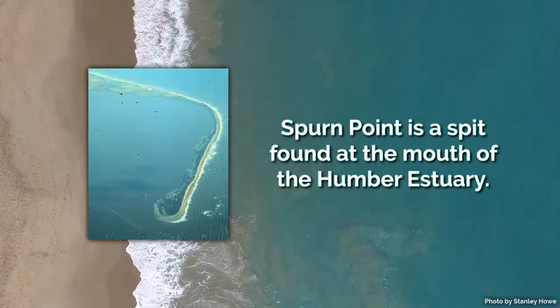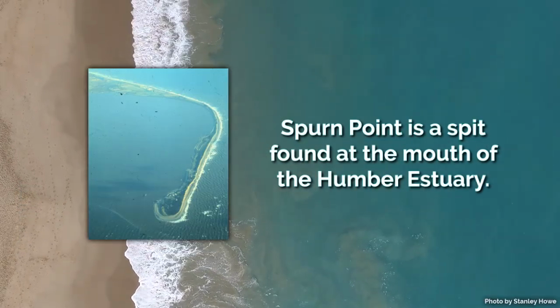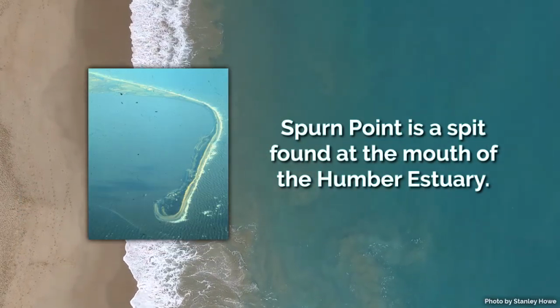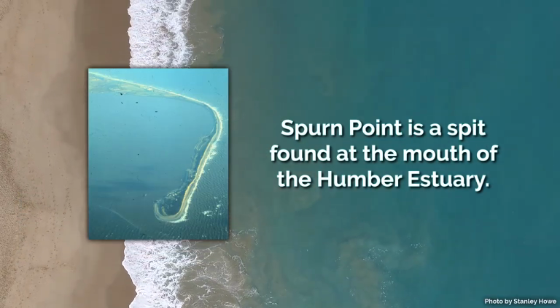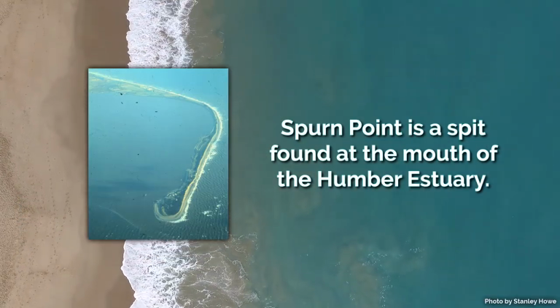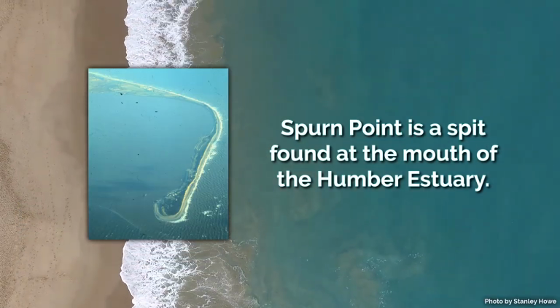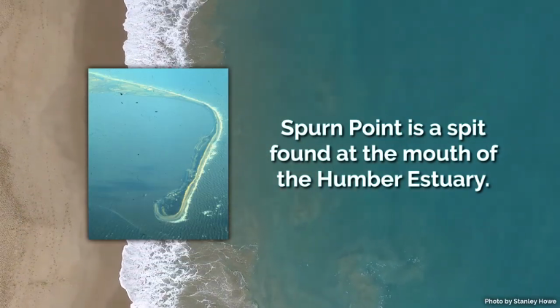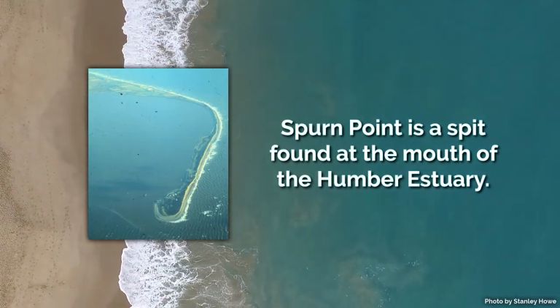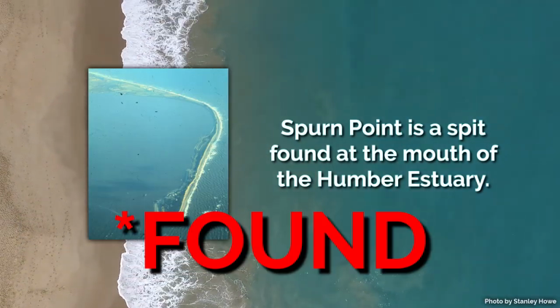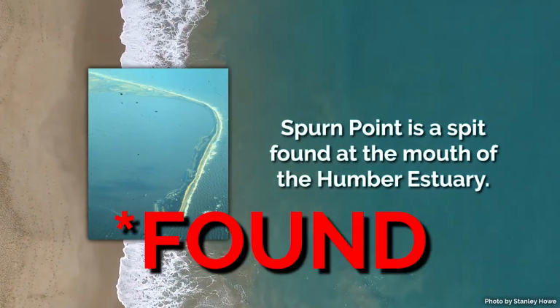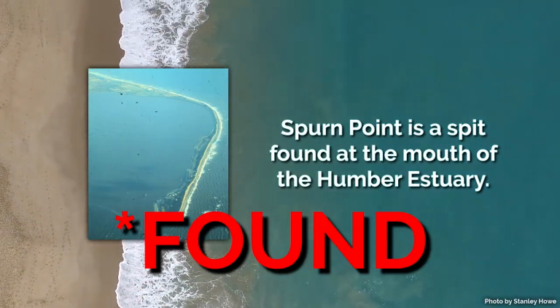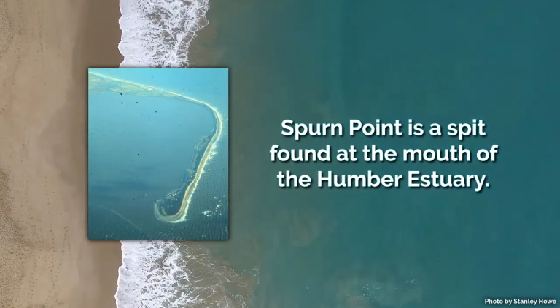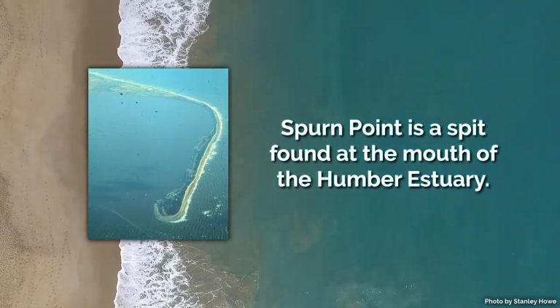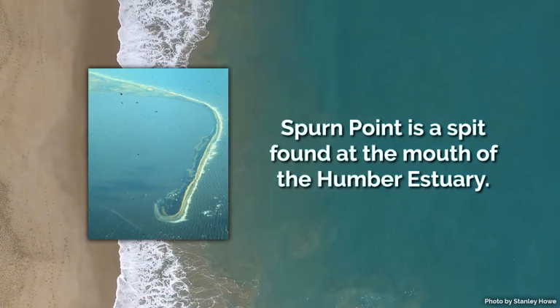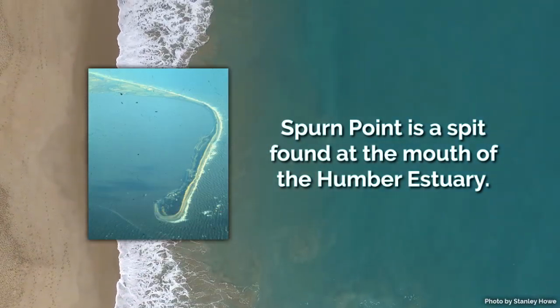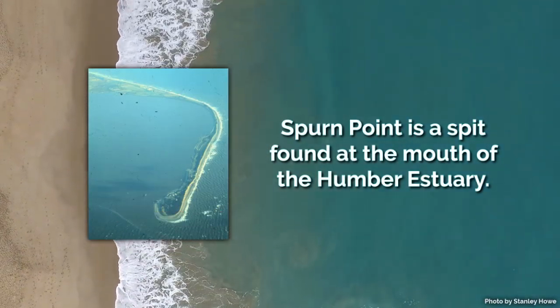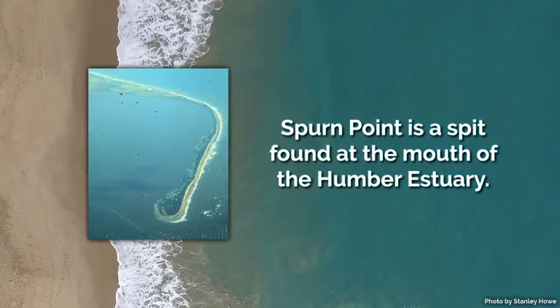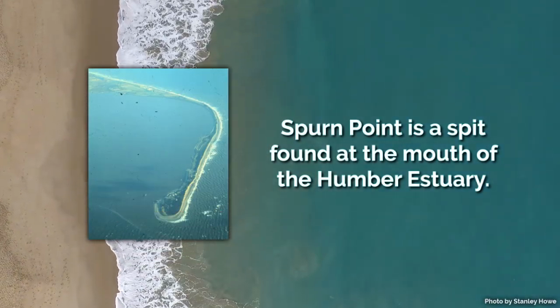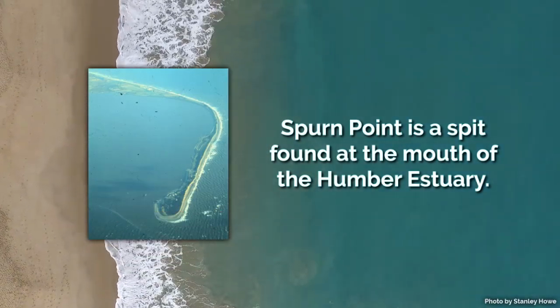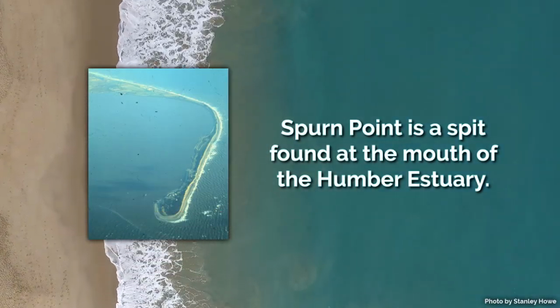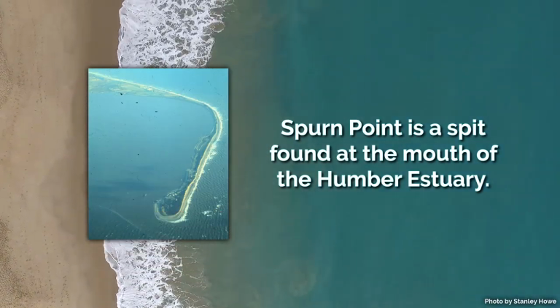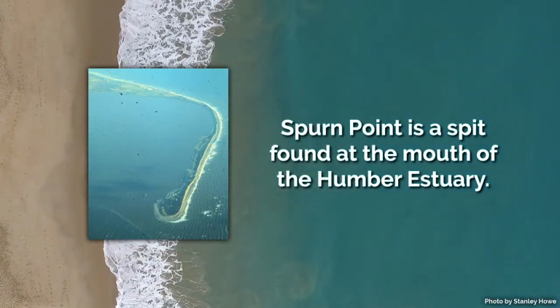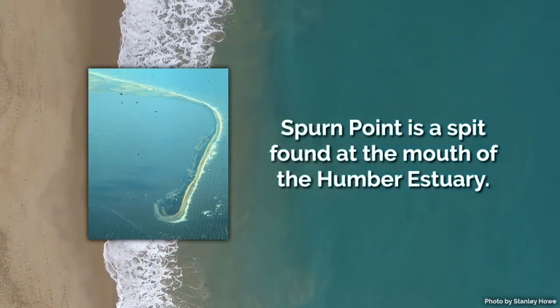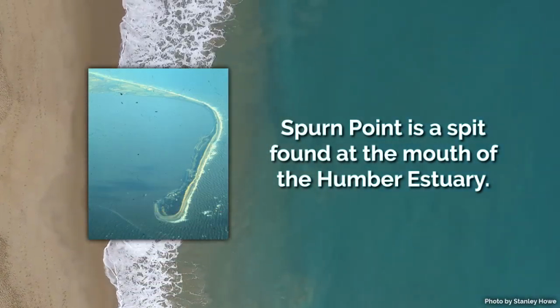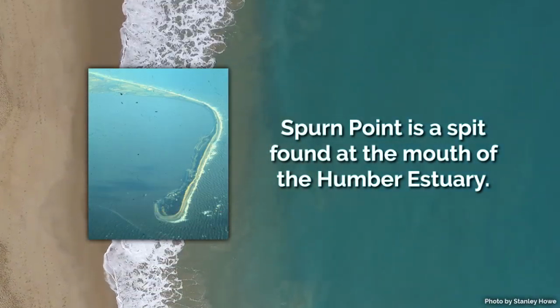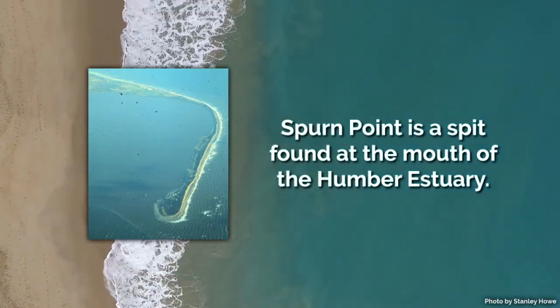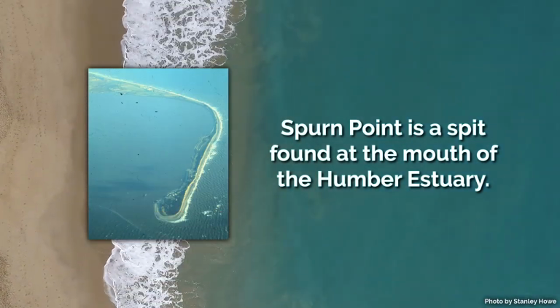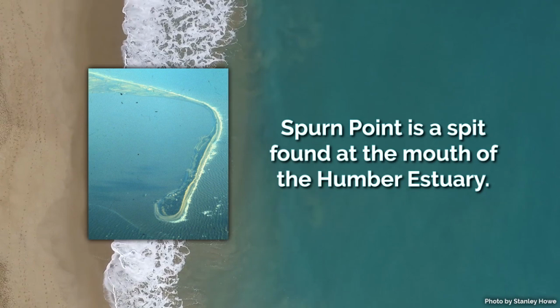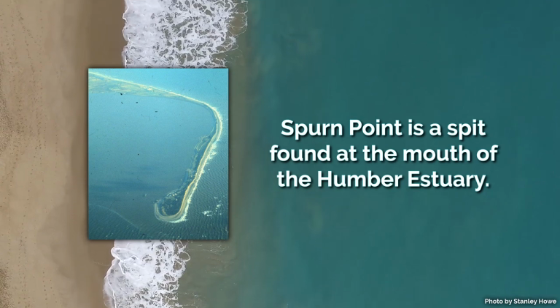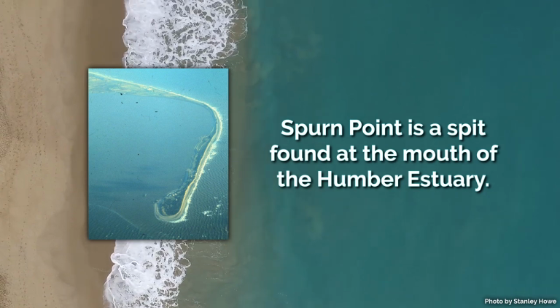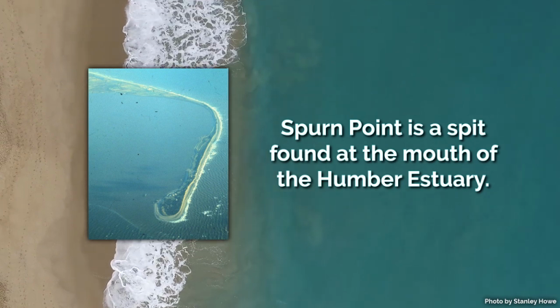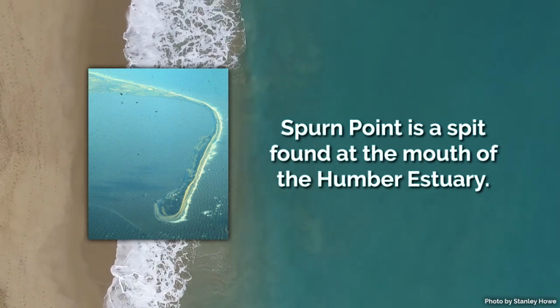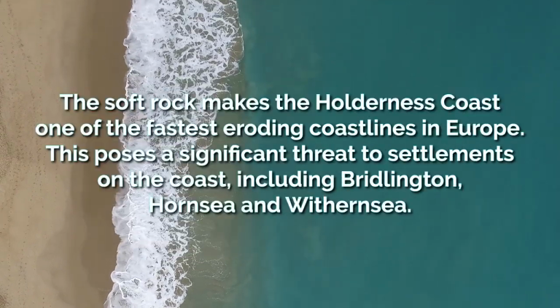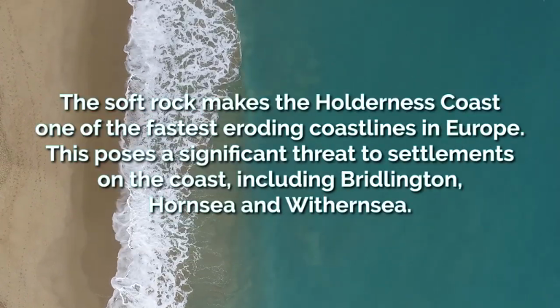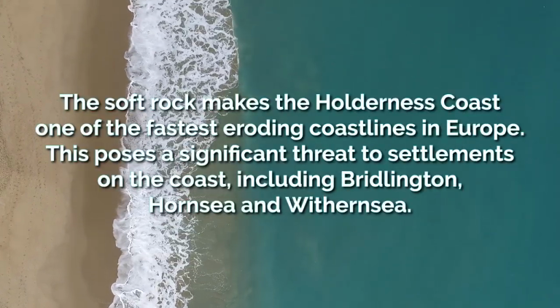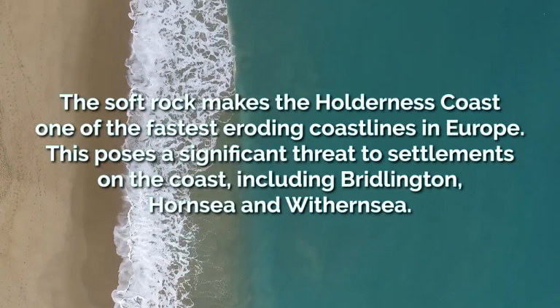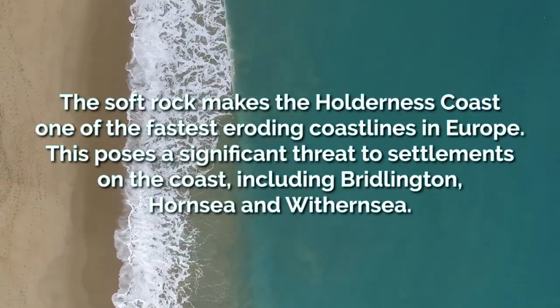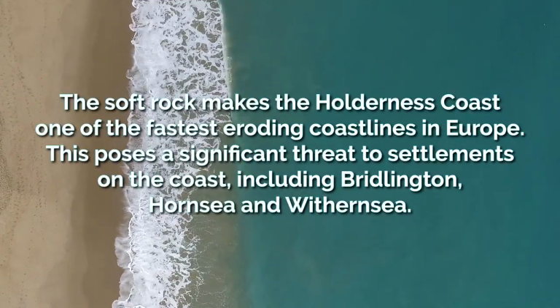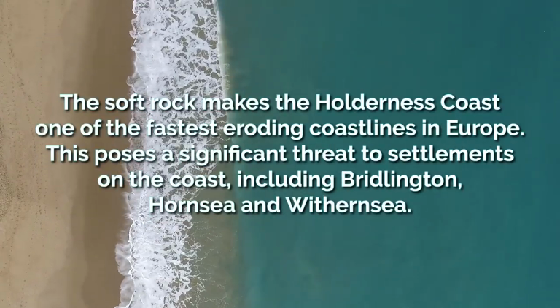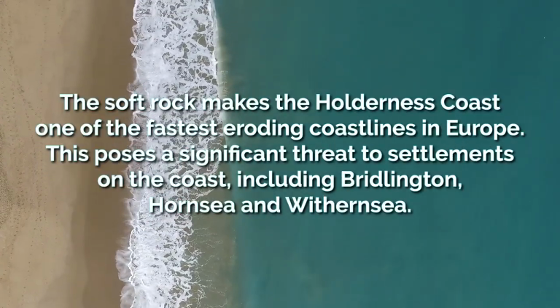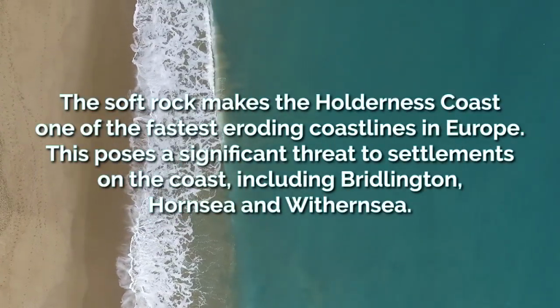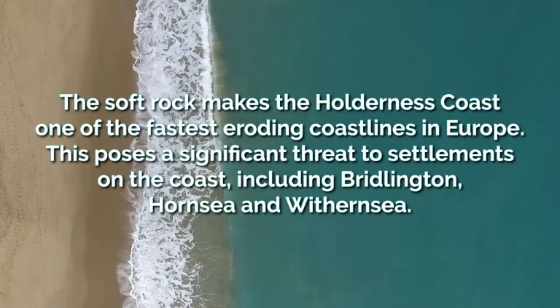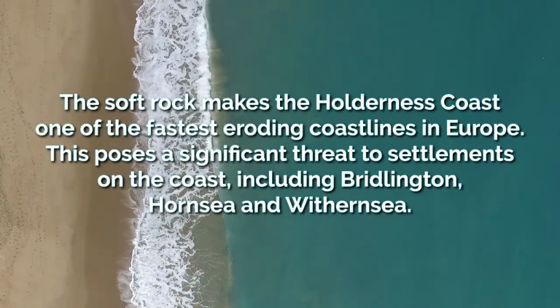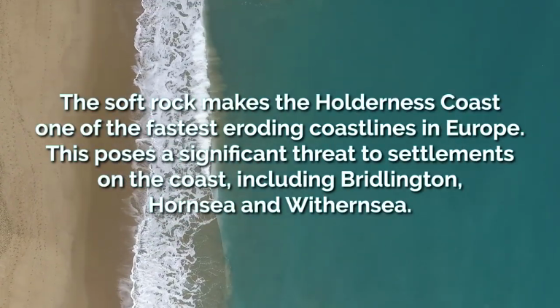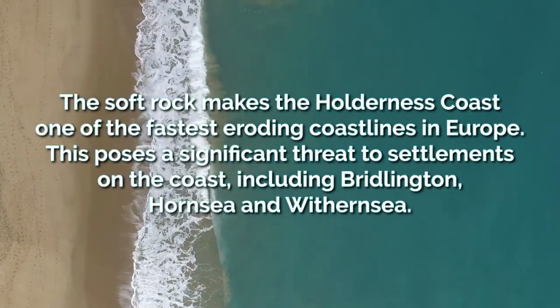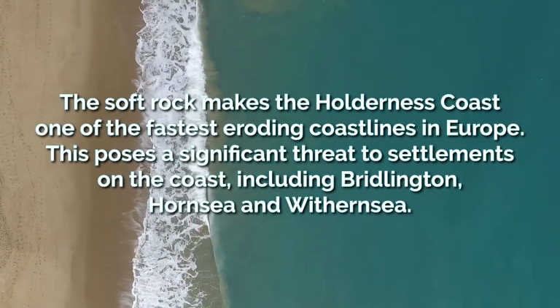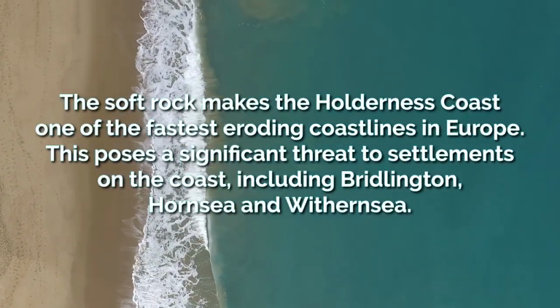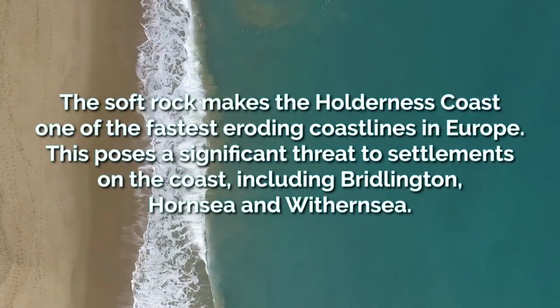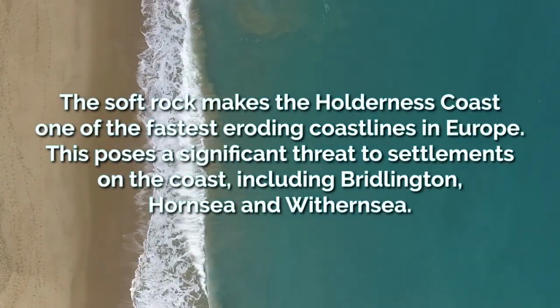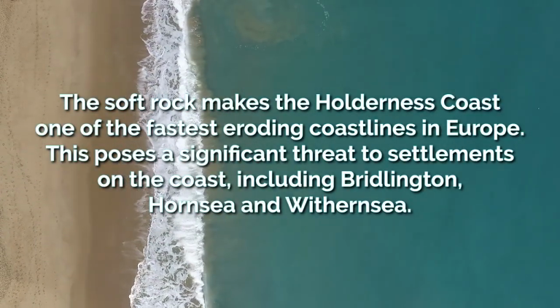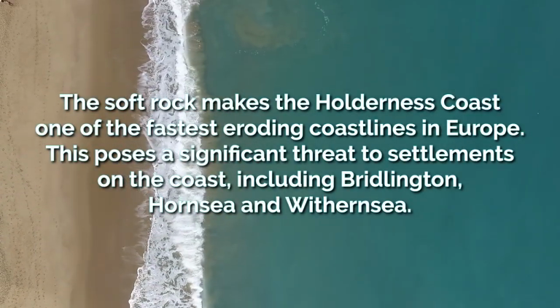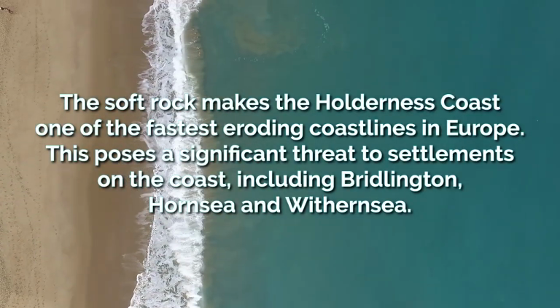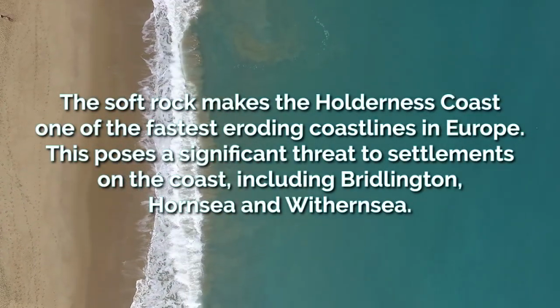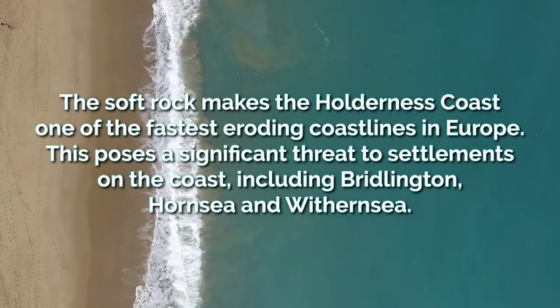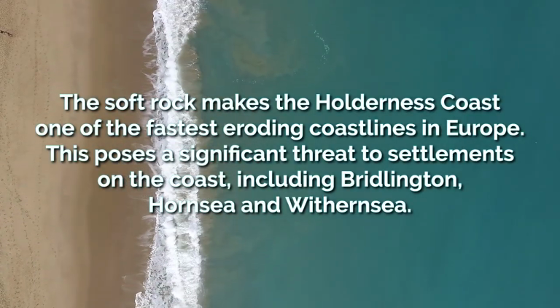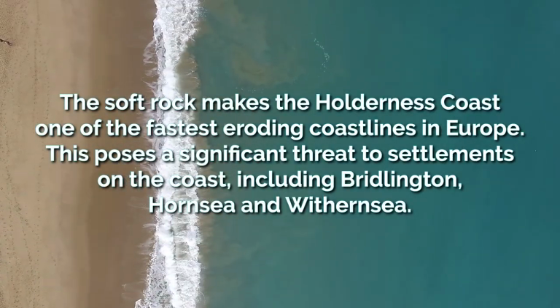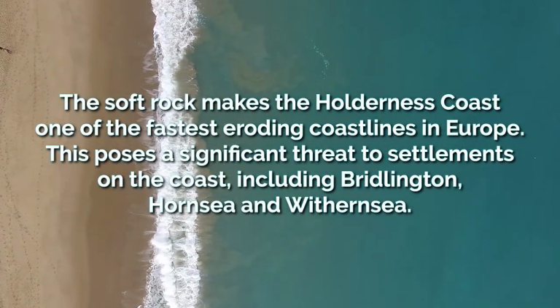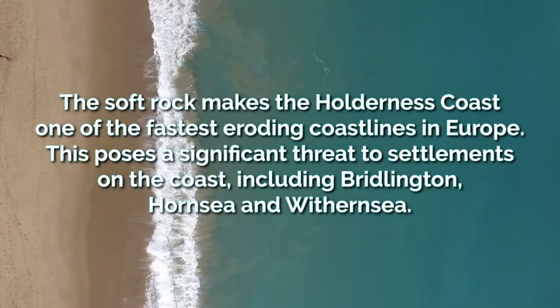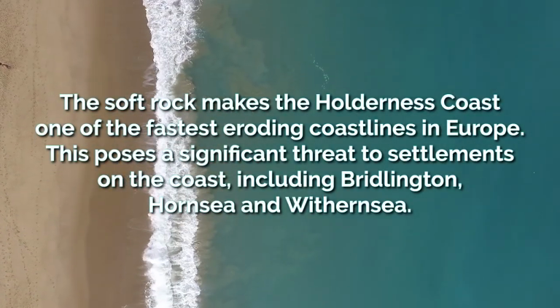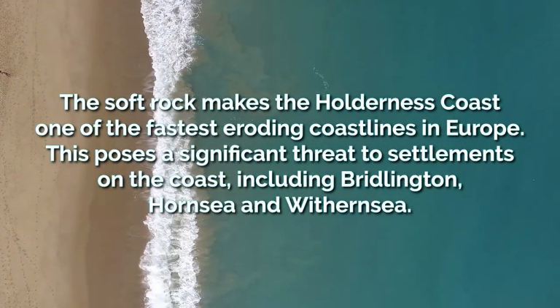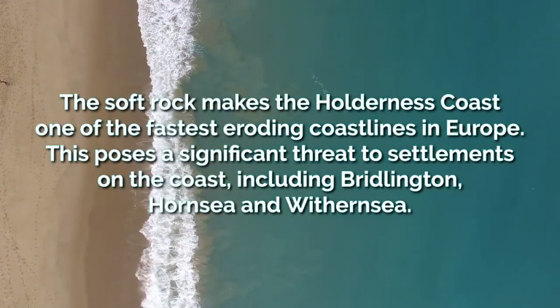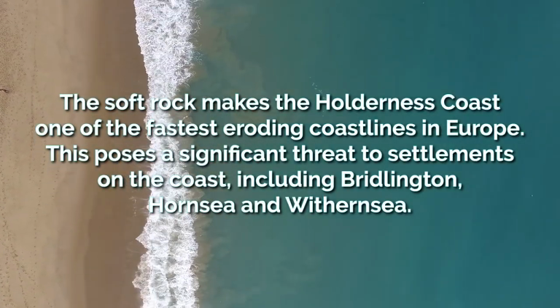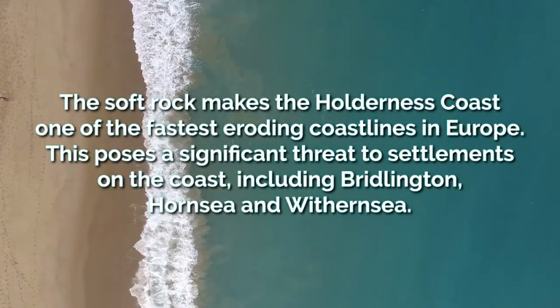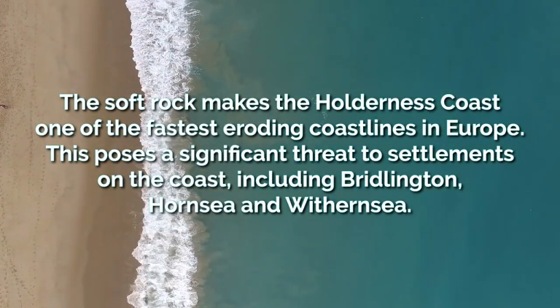A spit can also be formed at the mouth of the Humber, known as Spurn Point. The soft rock makes the Holderness Coast one of the fastest eroding coastlines in Europe.